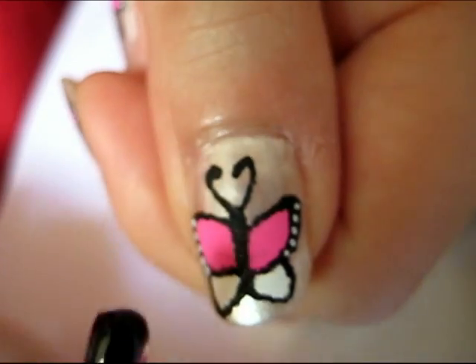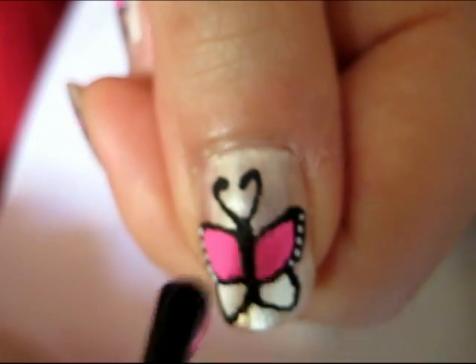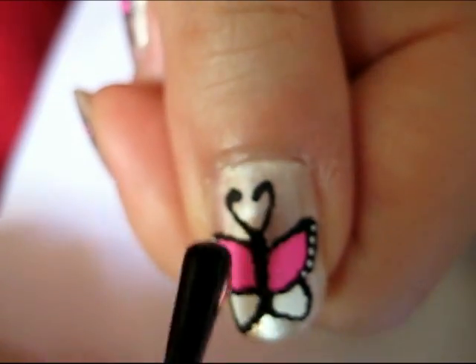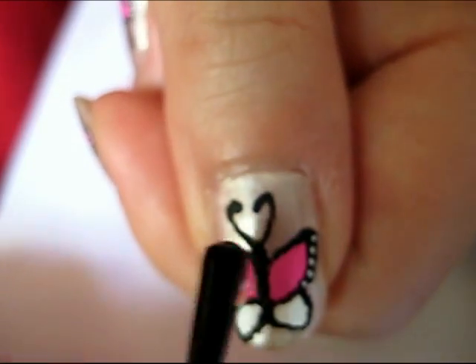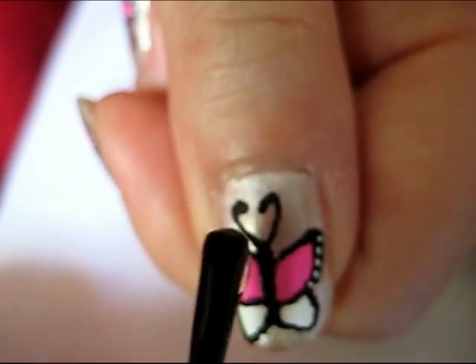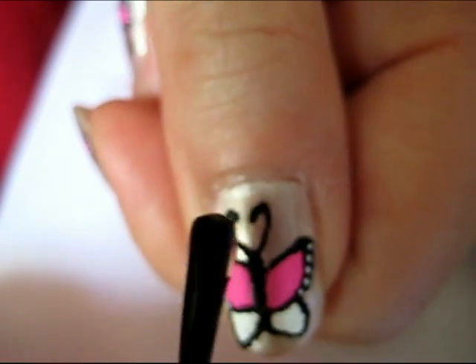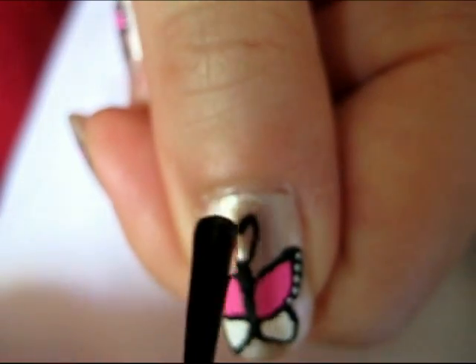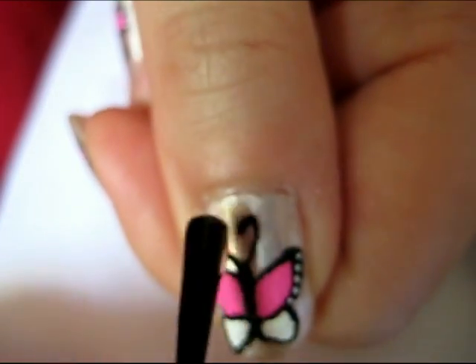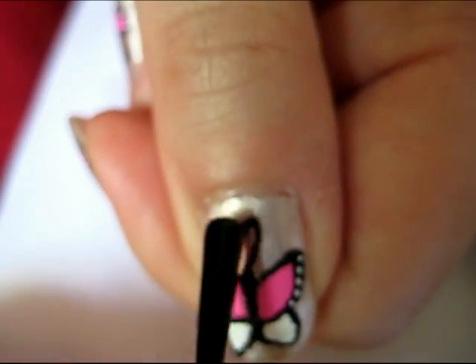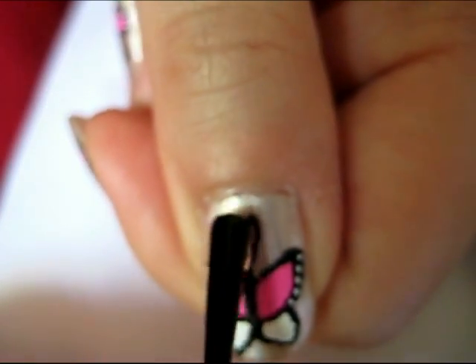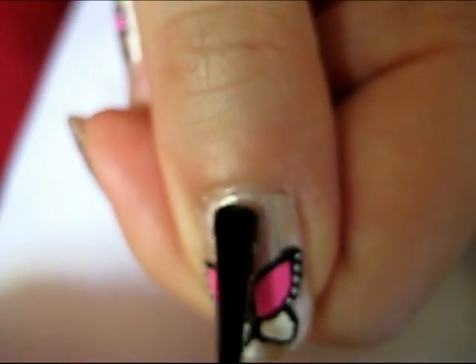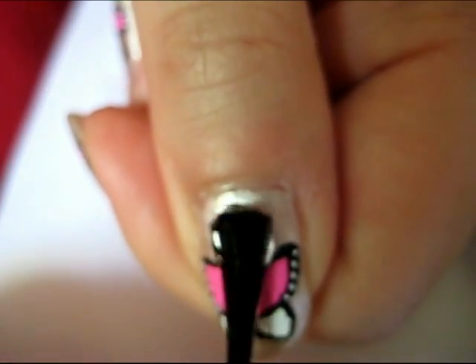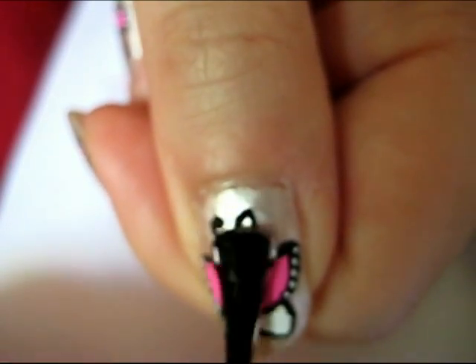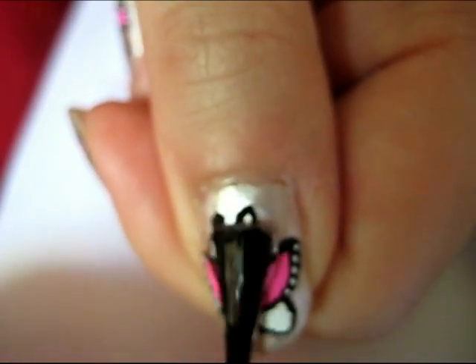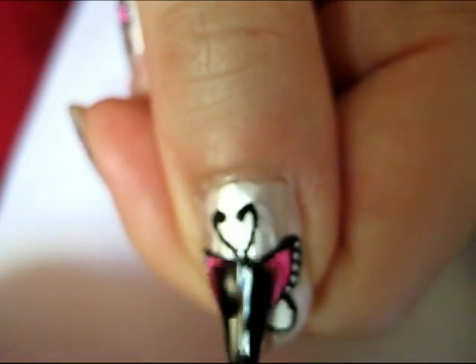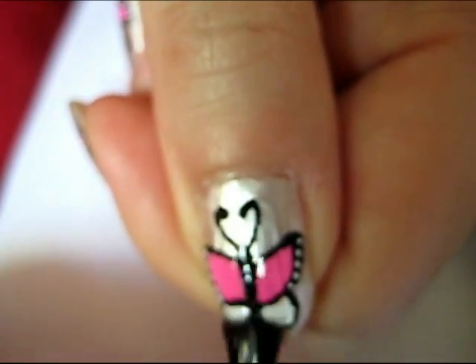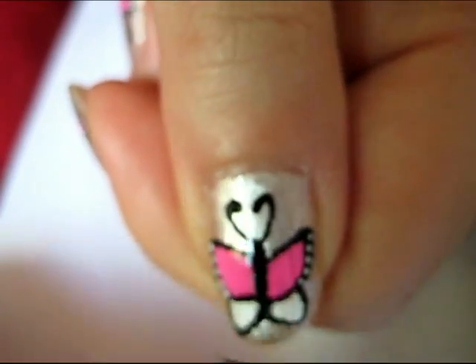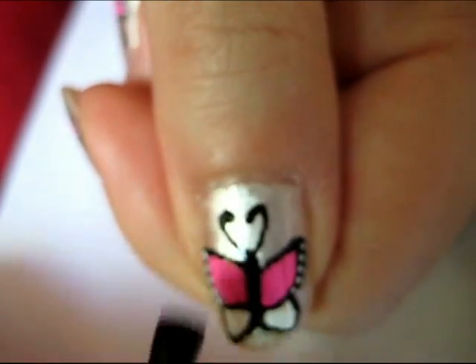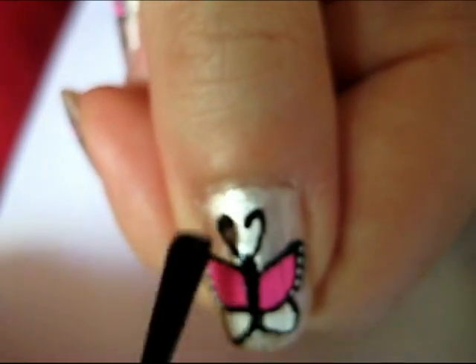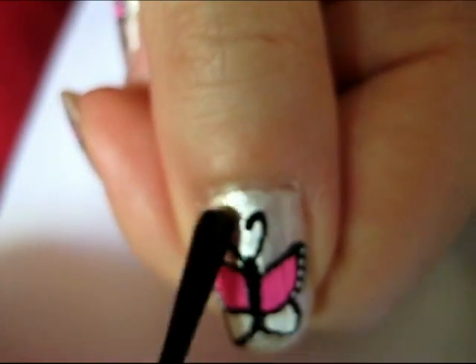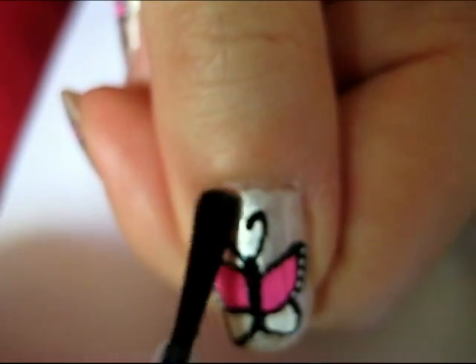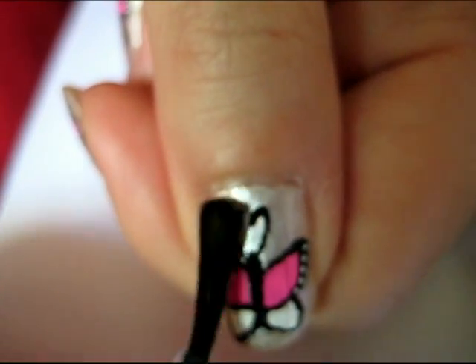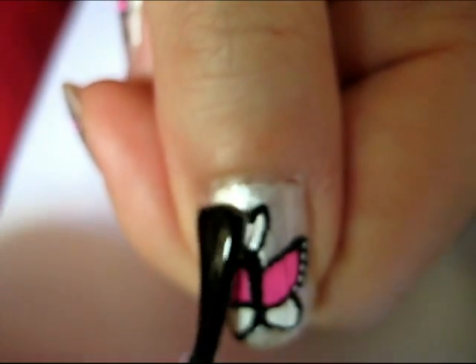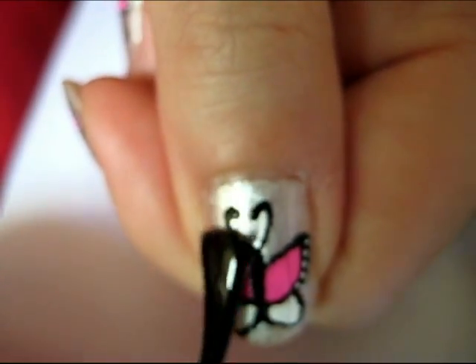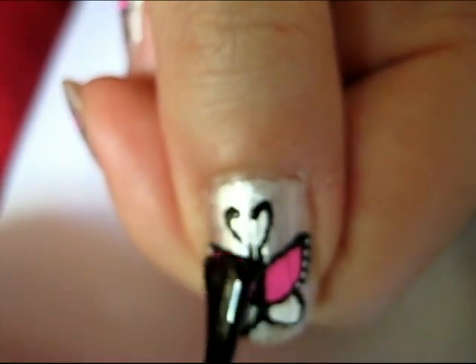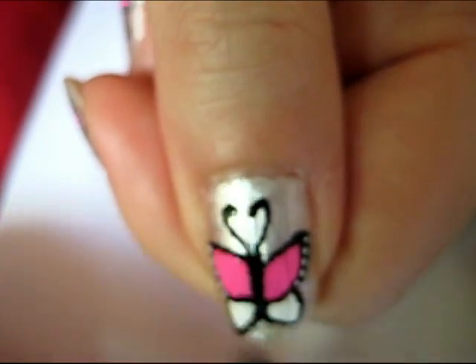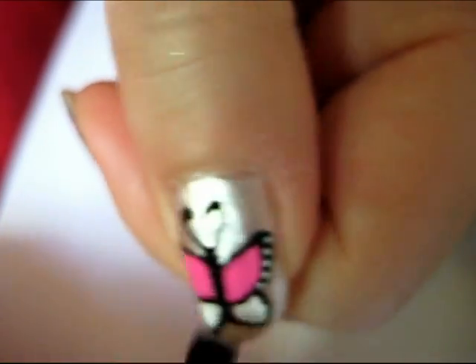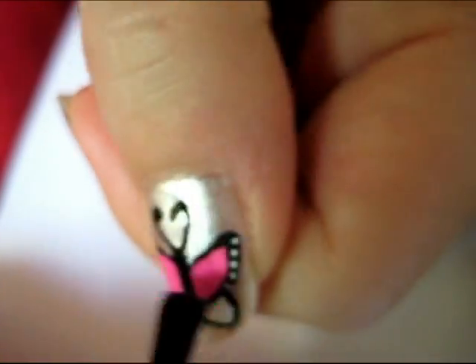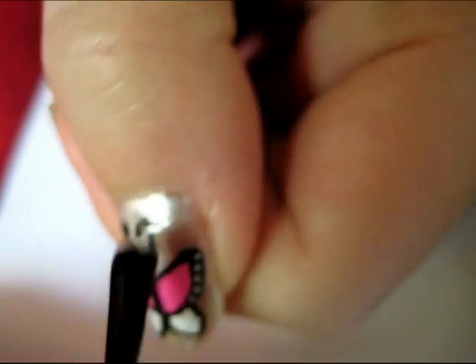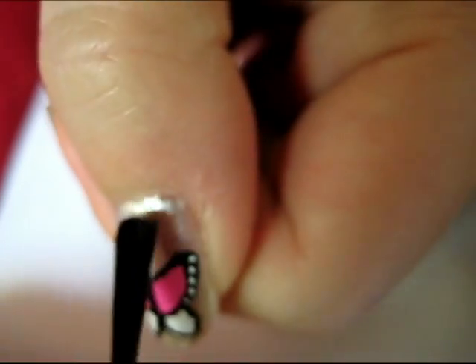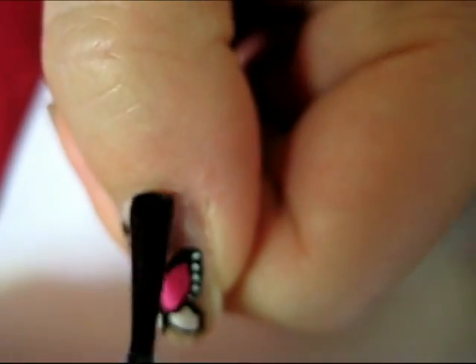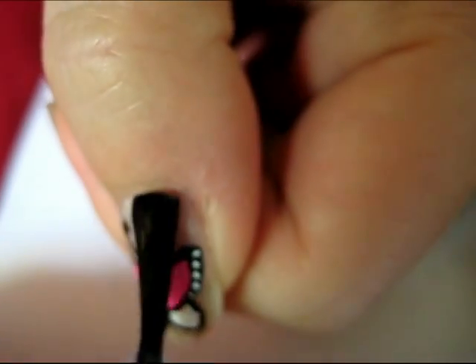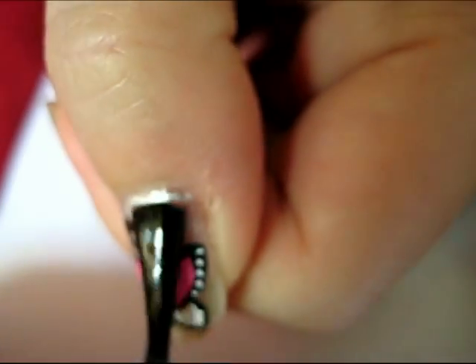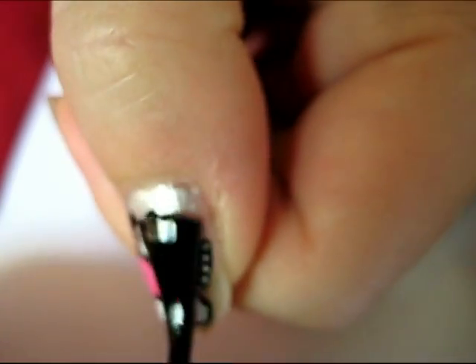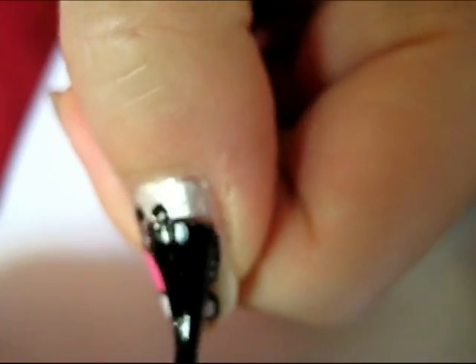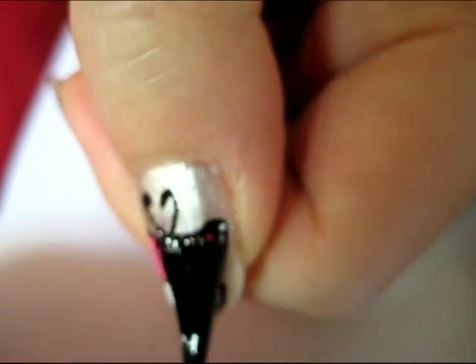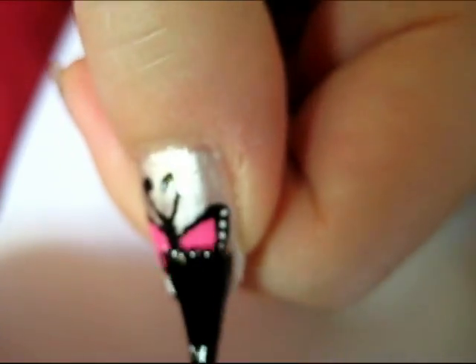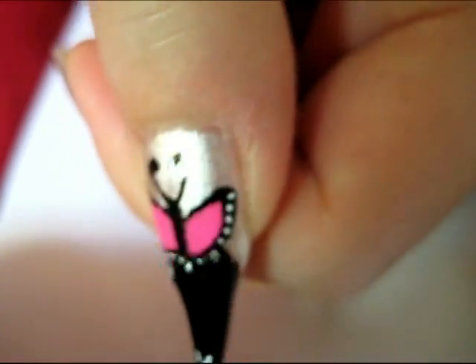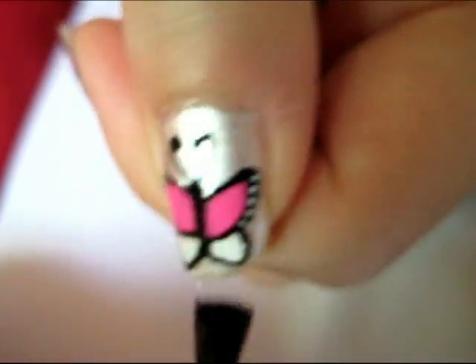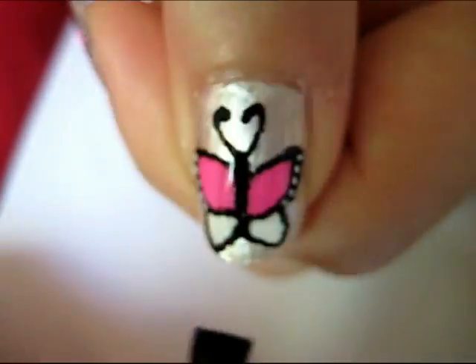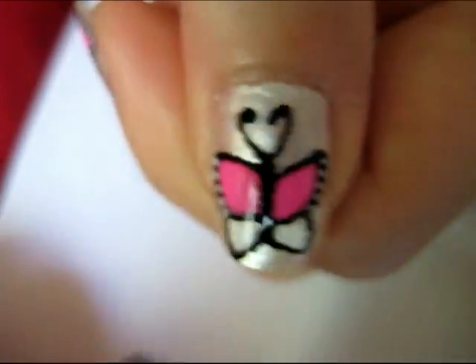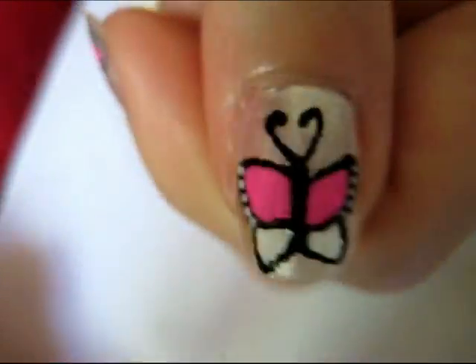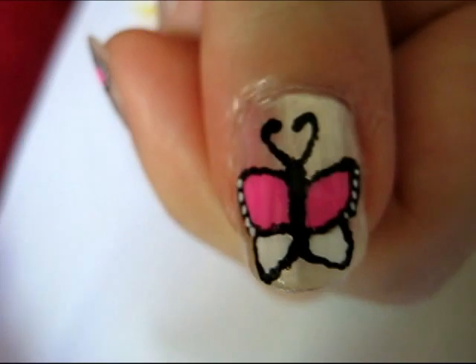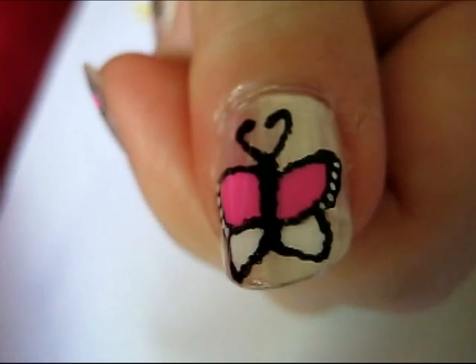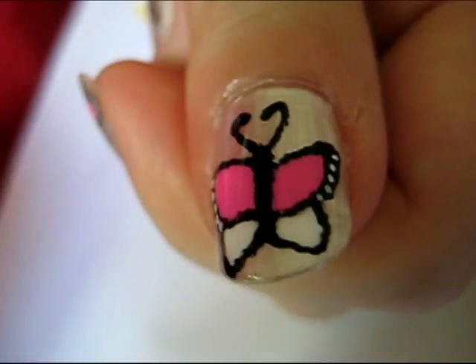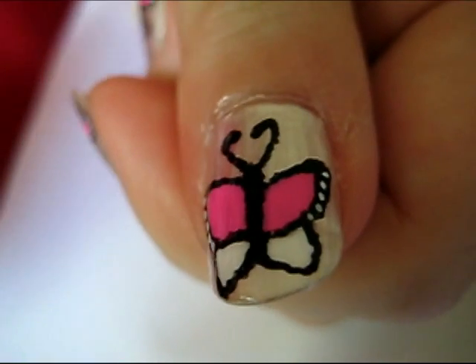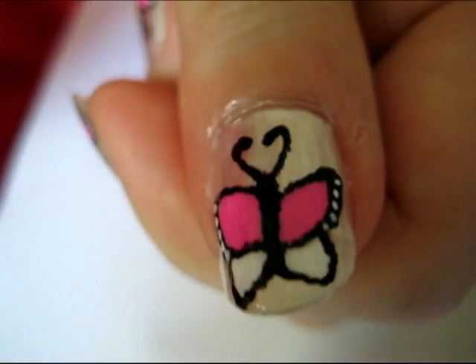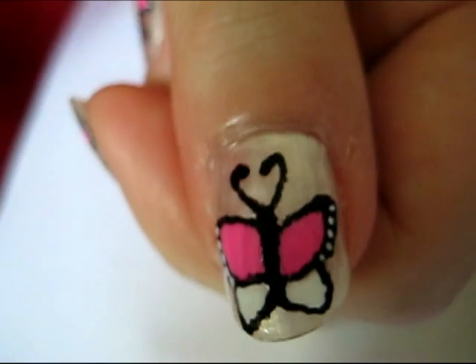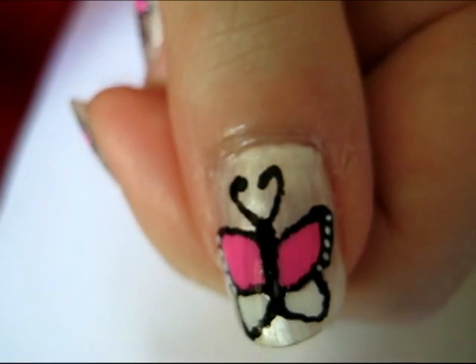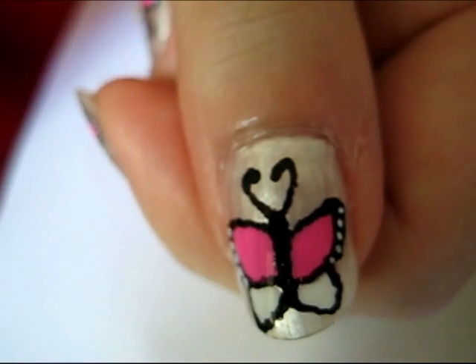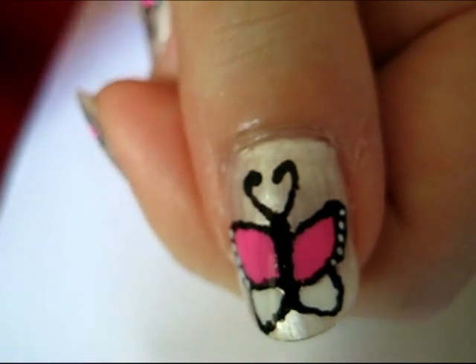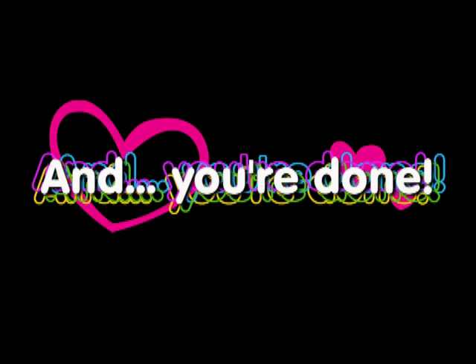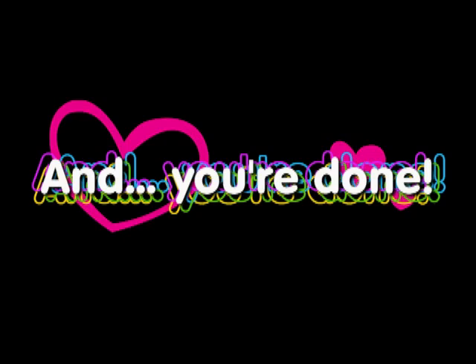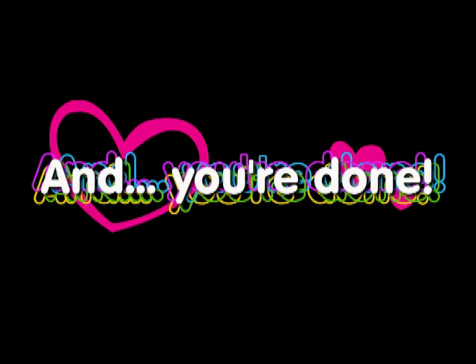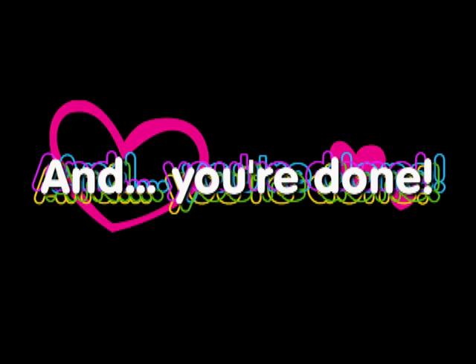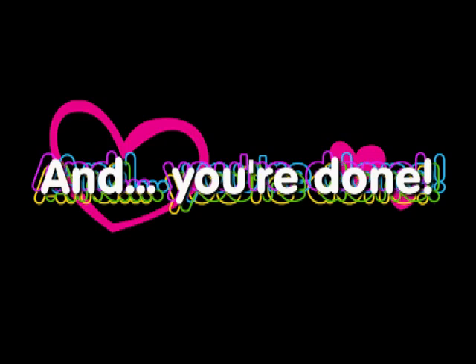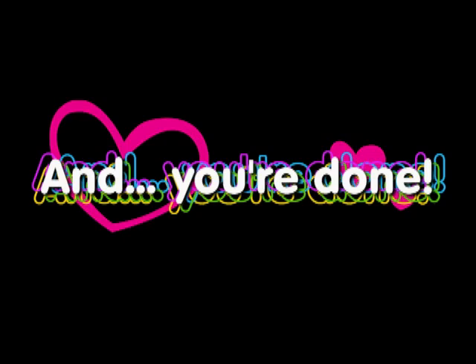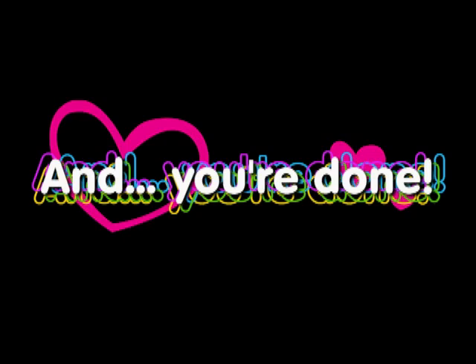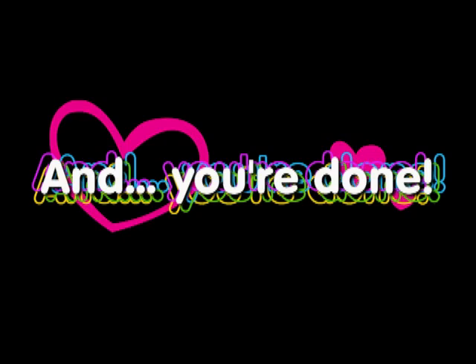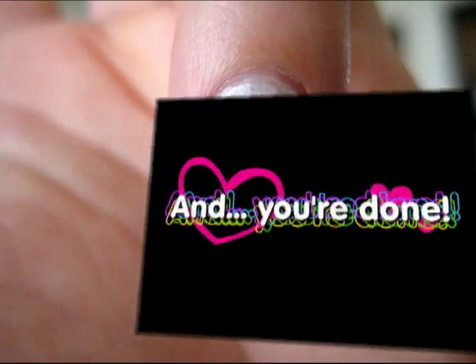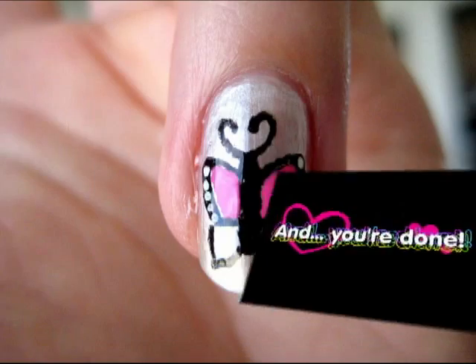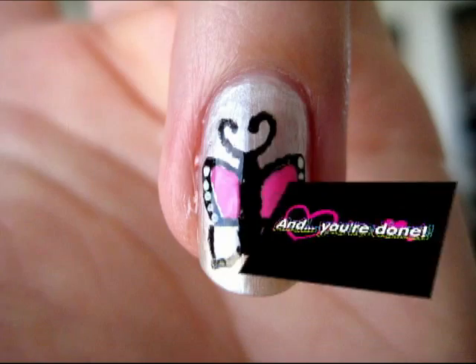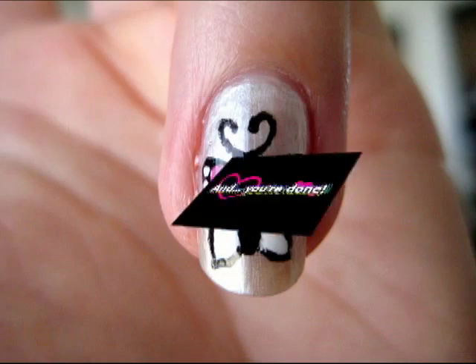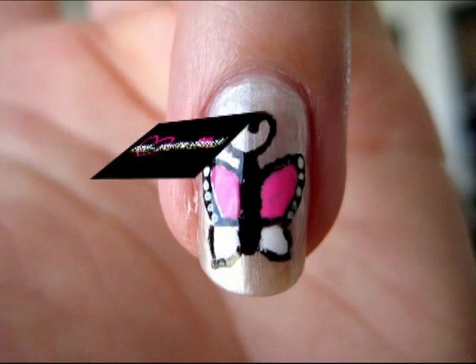Apply a top coat to keep your design from chipping. And you're done!